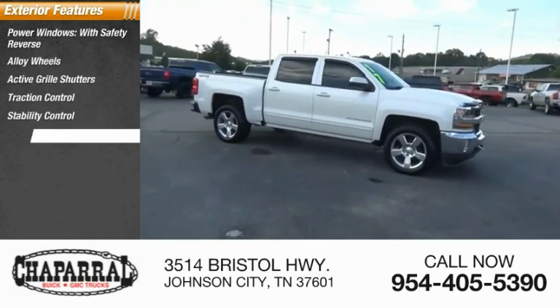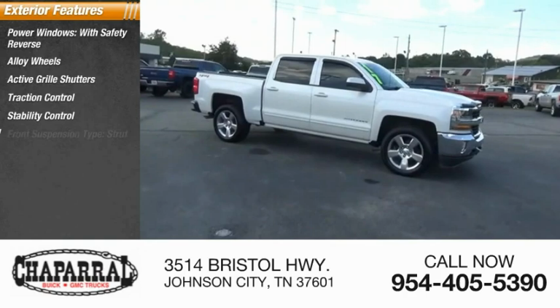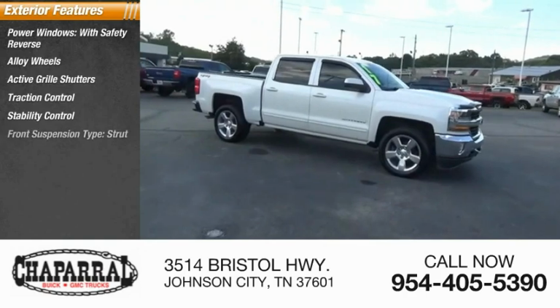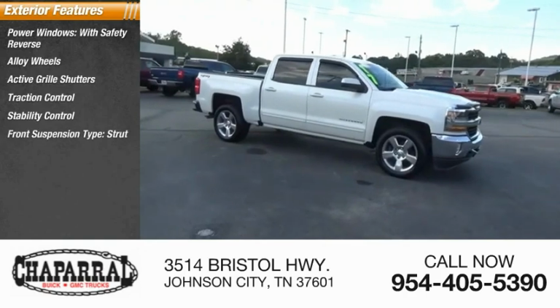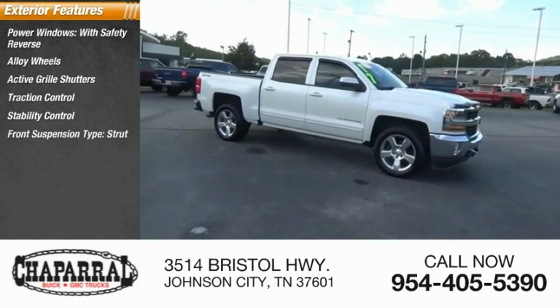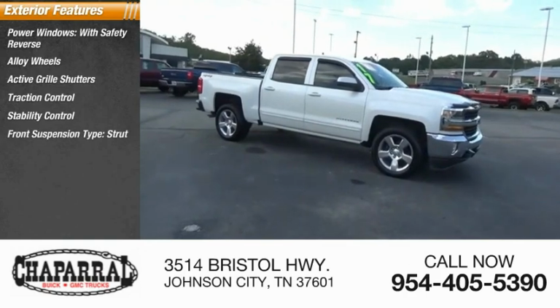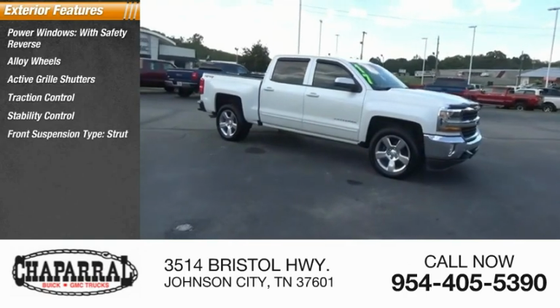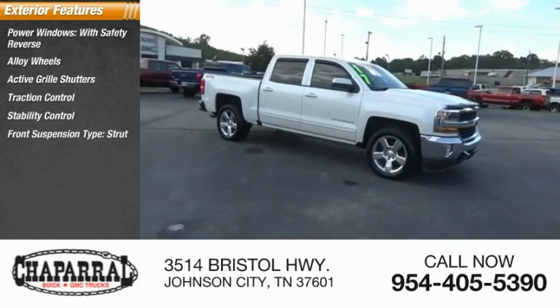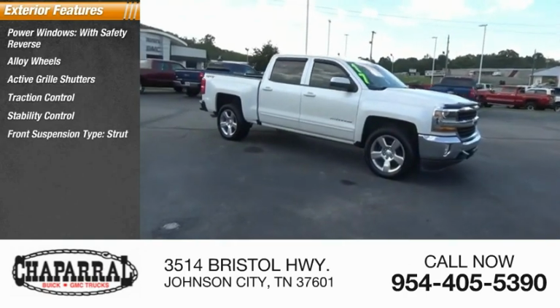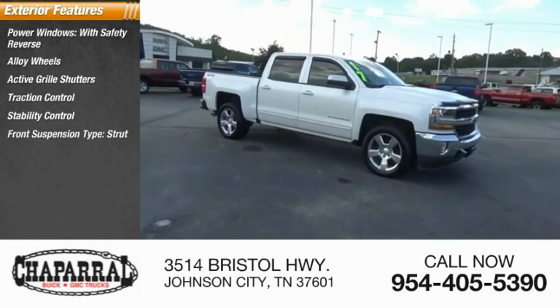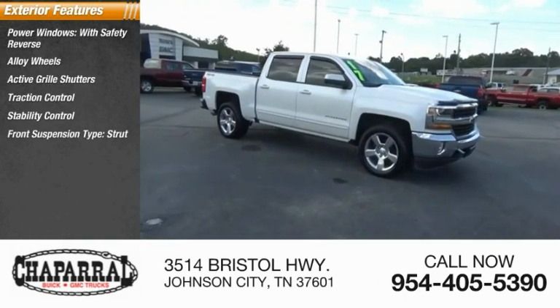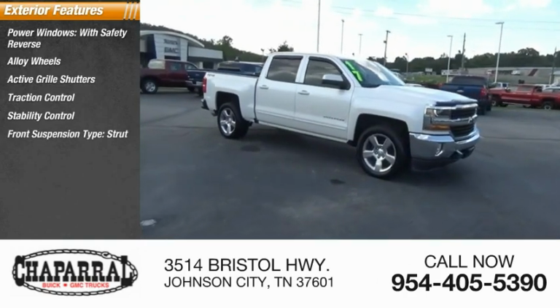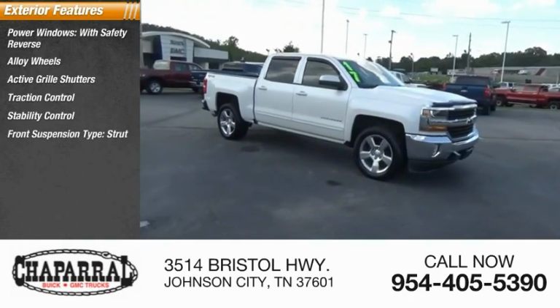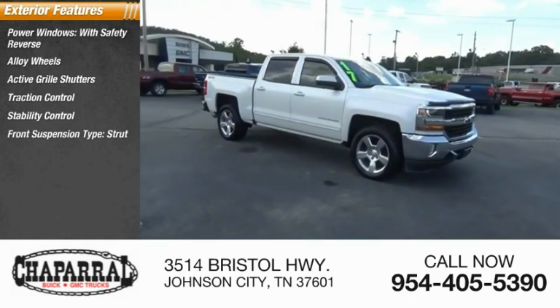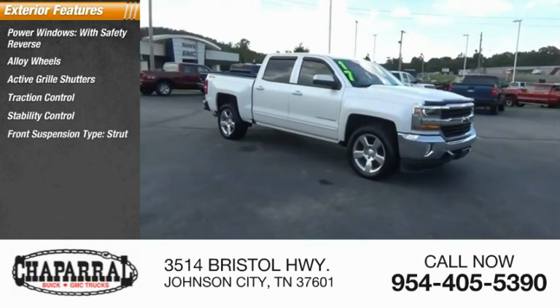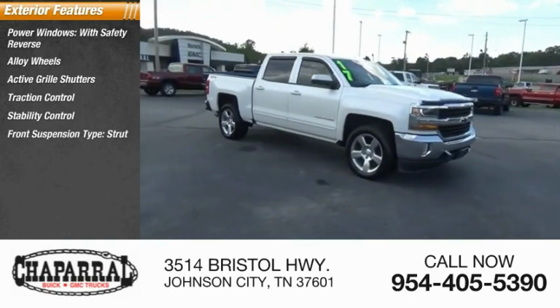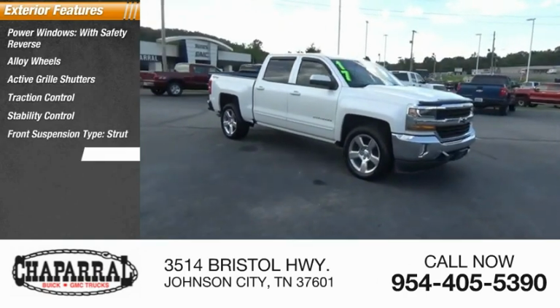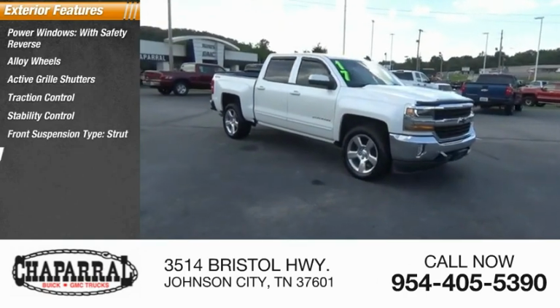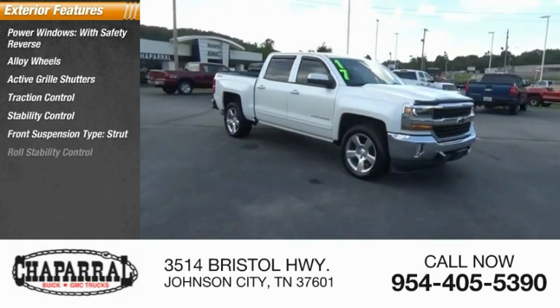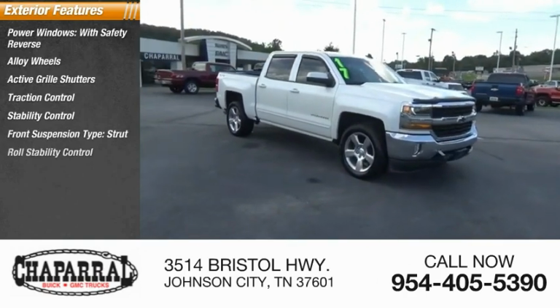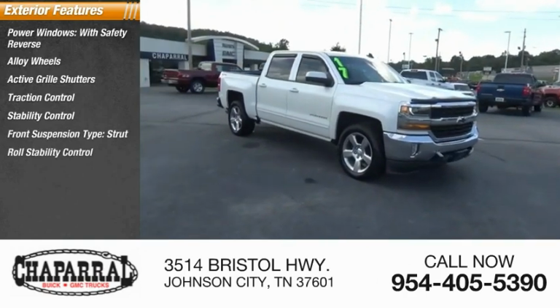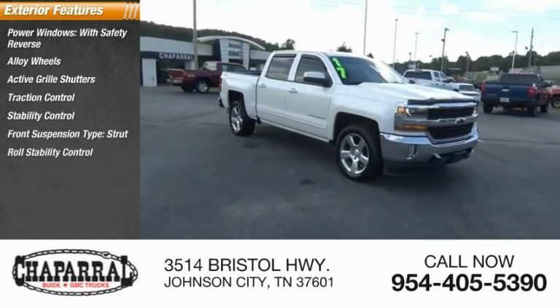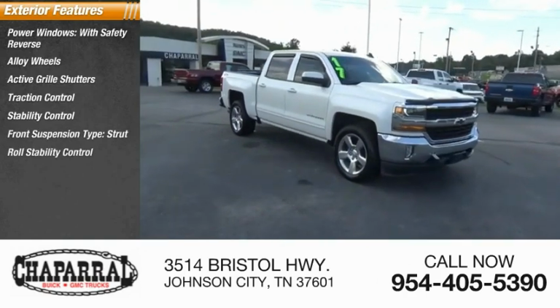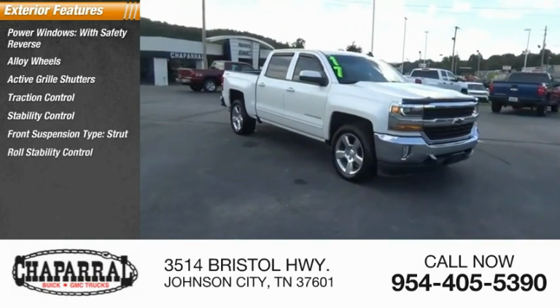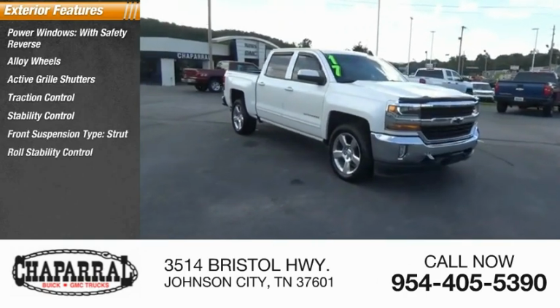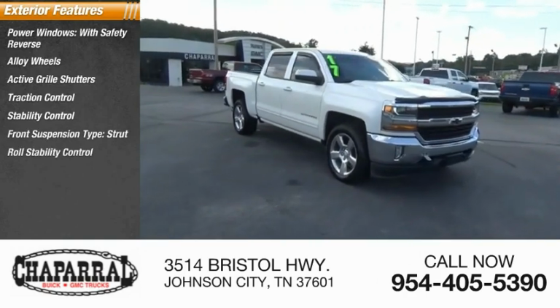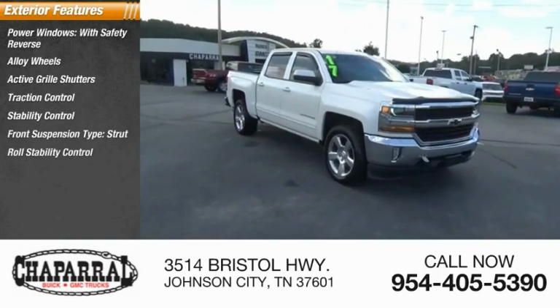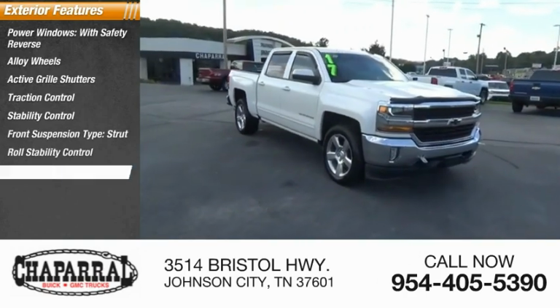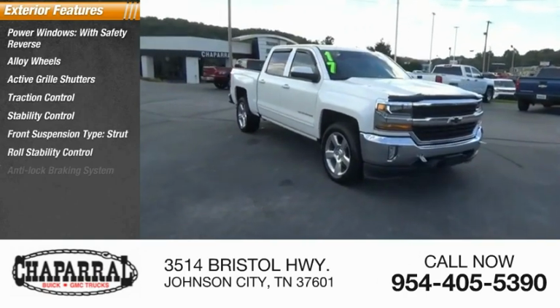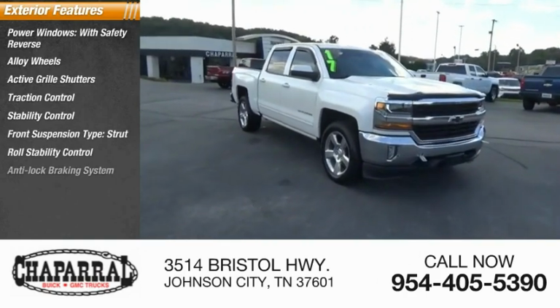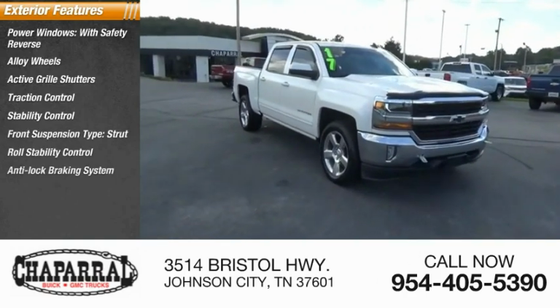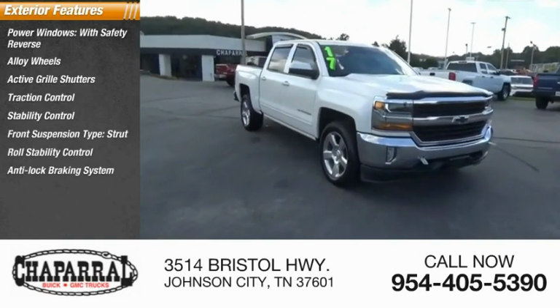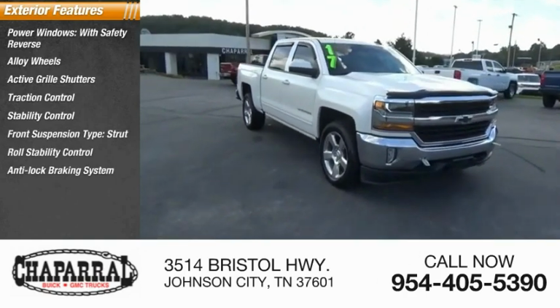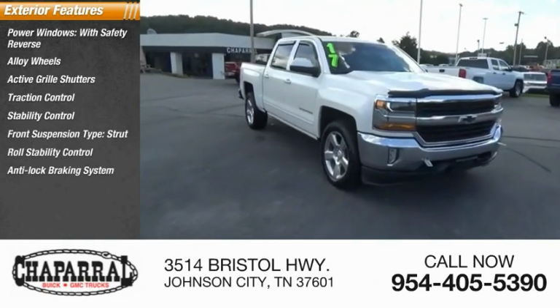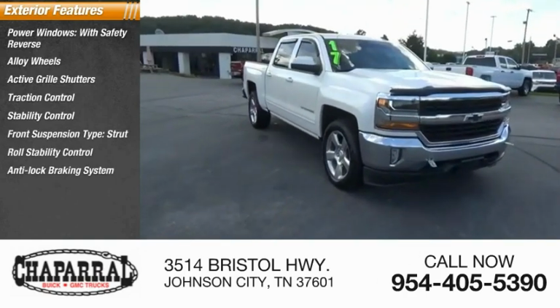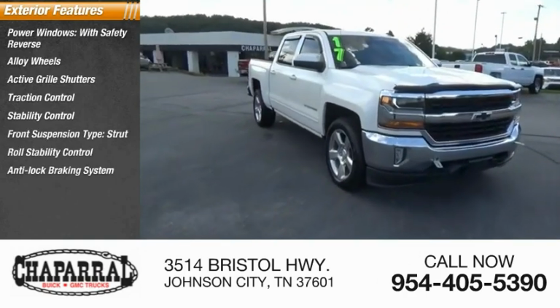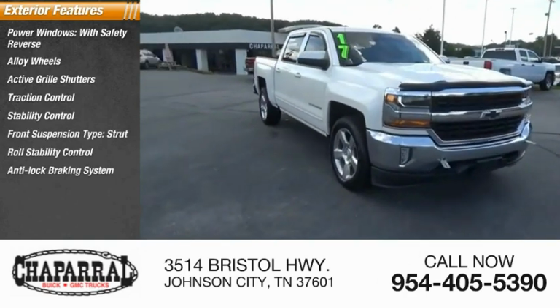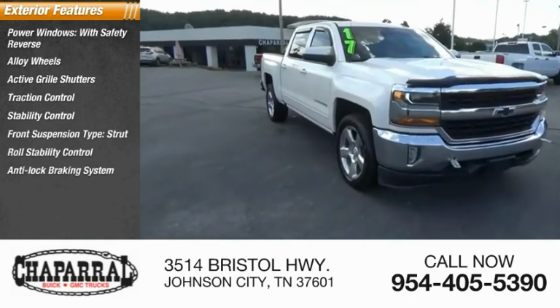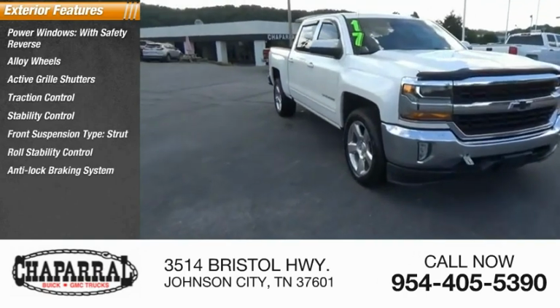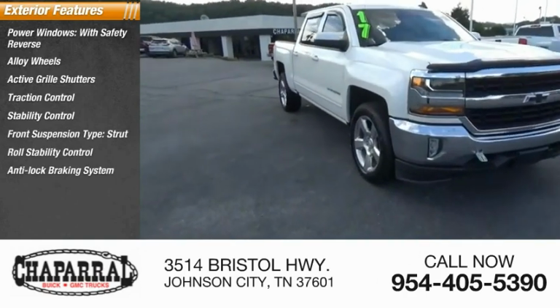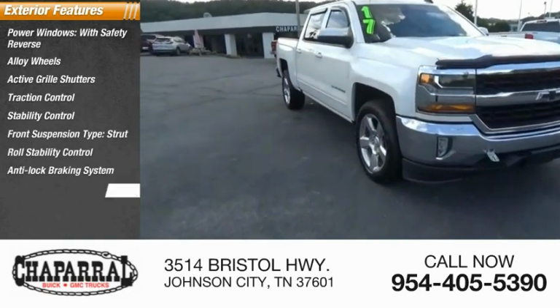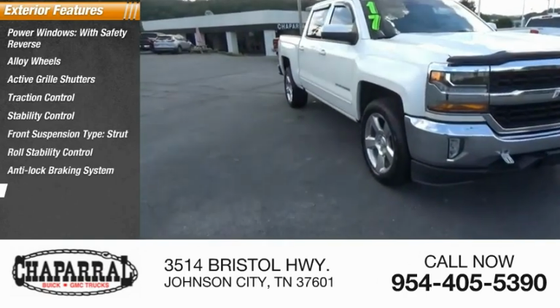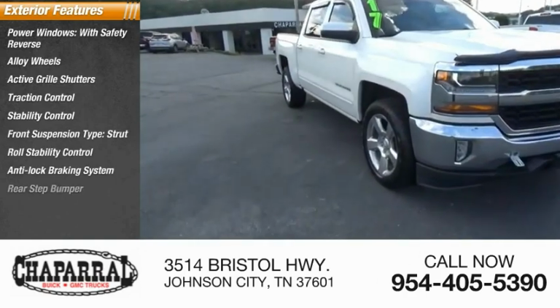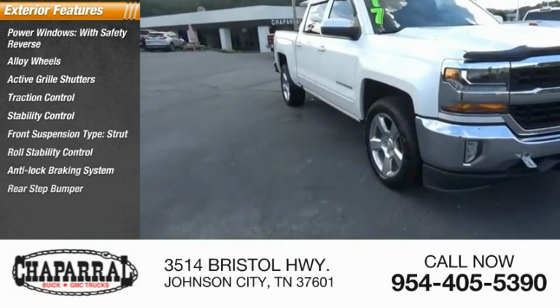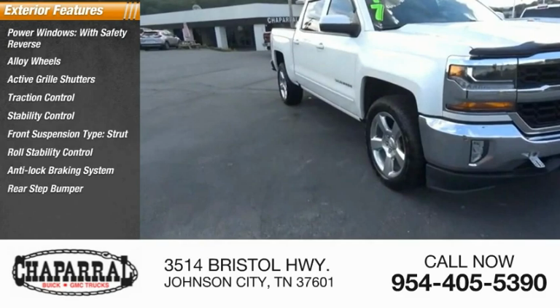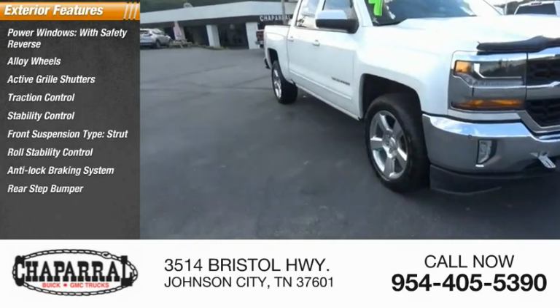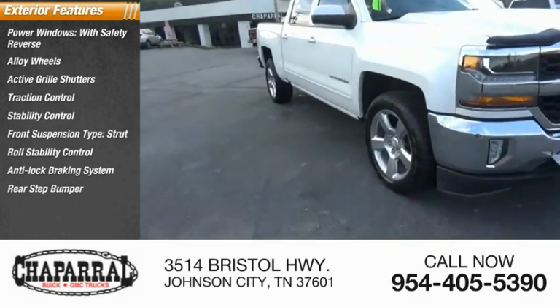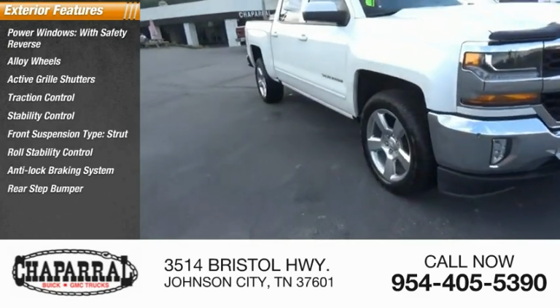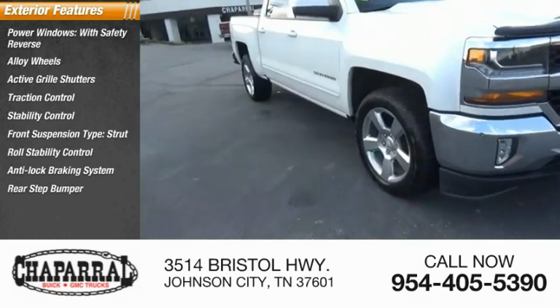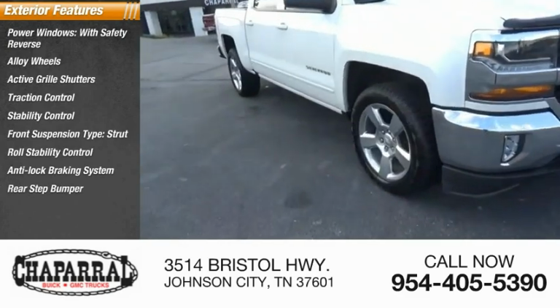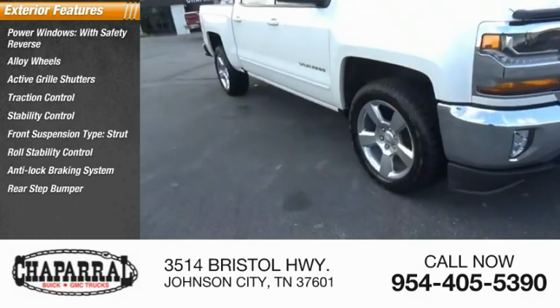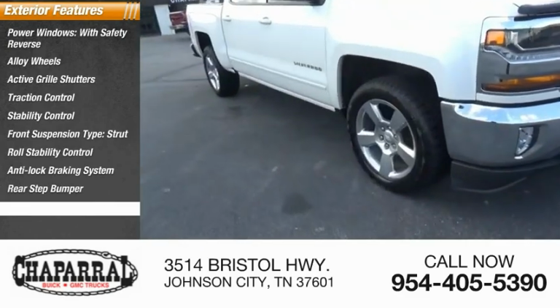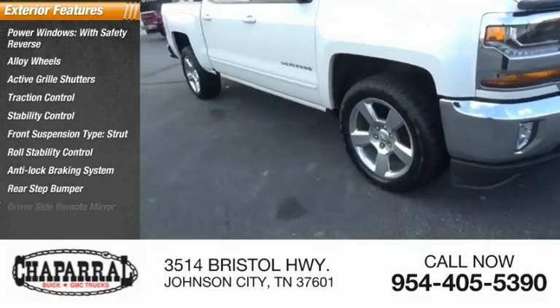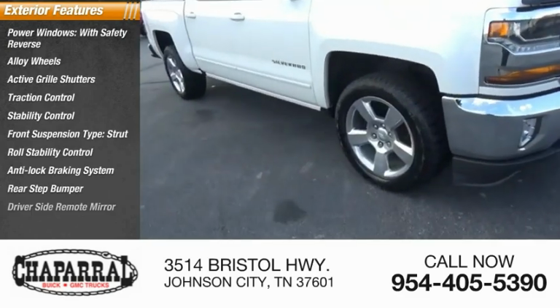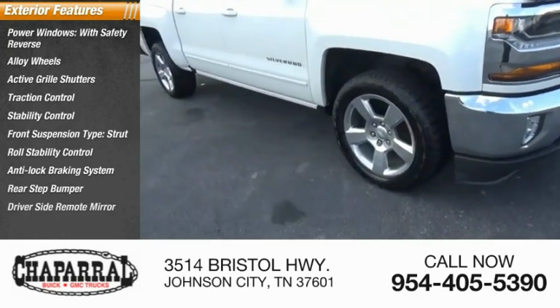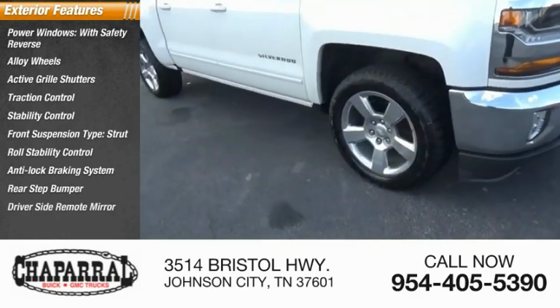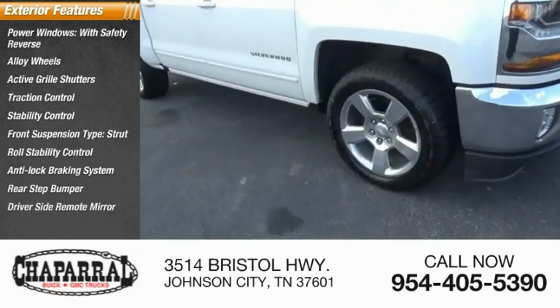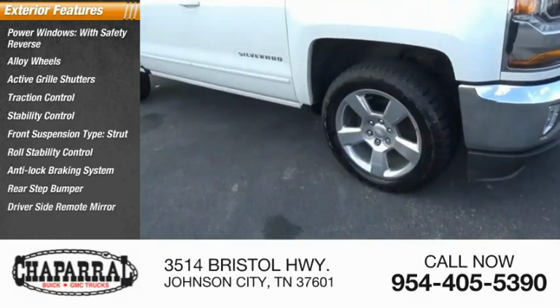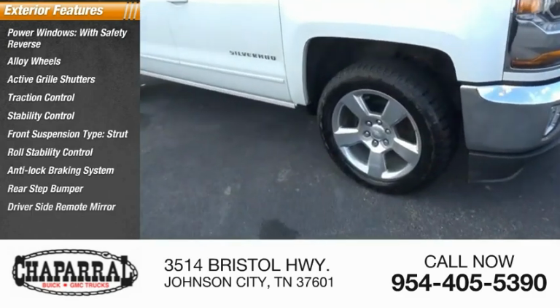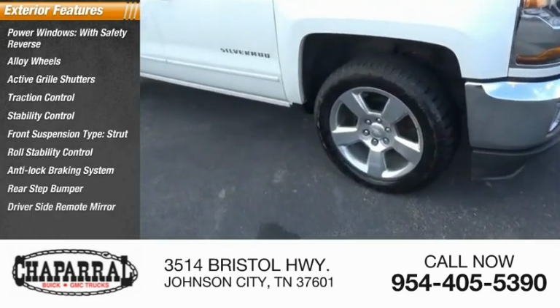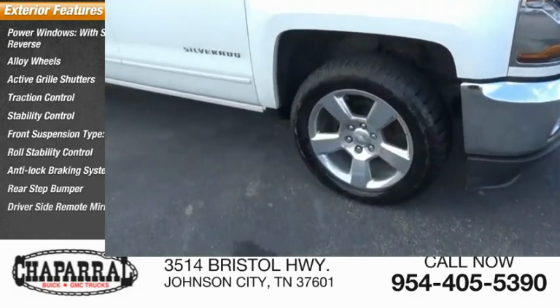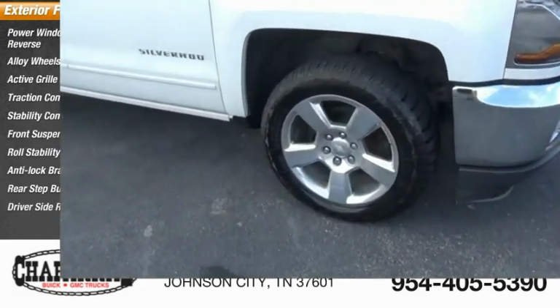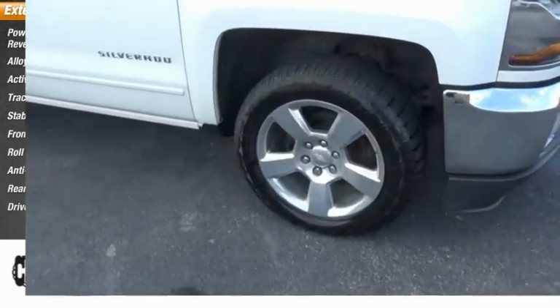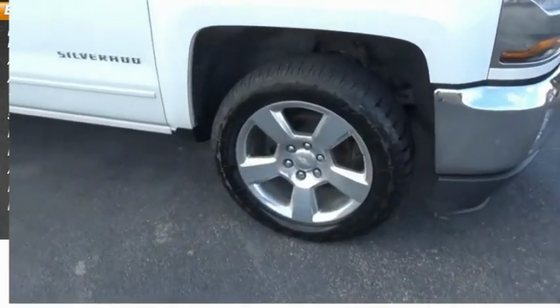Front suspension type: strut. Roll stability control. Anti-lock braking system. Rear step bumper. Driver side remote mirror.